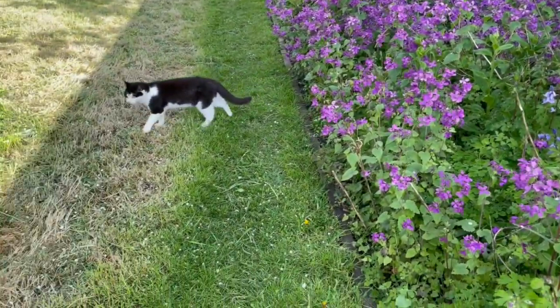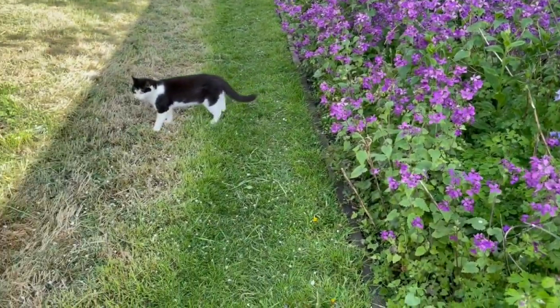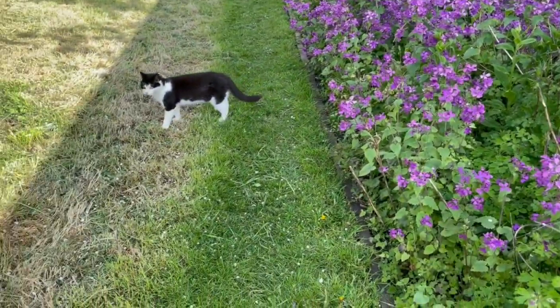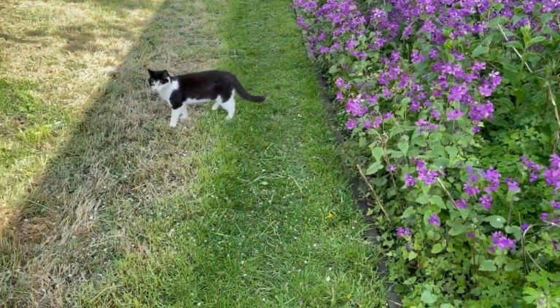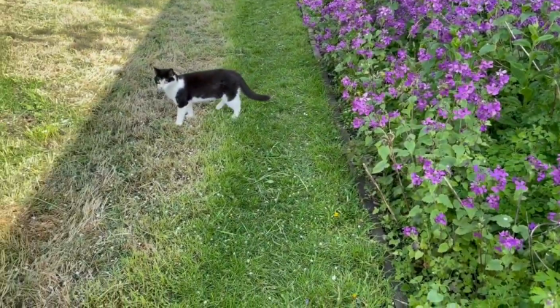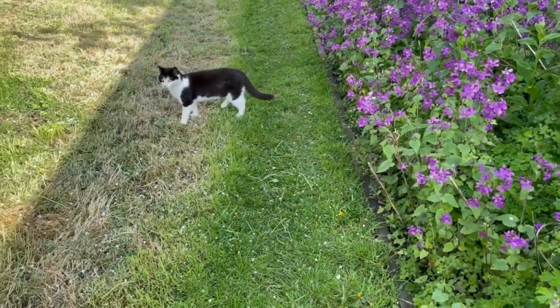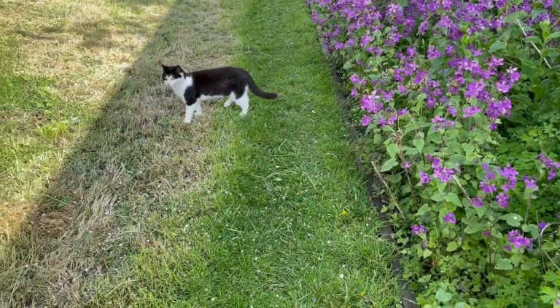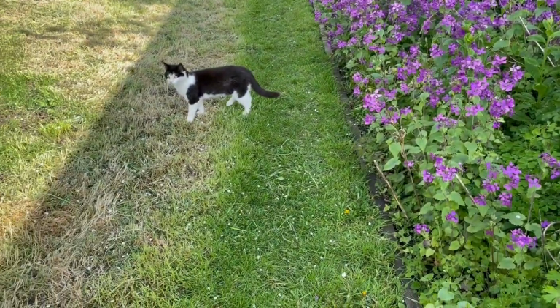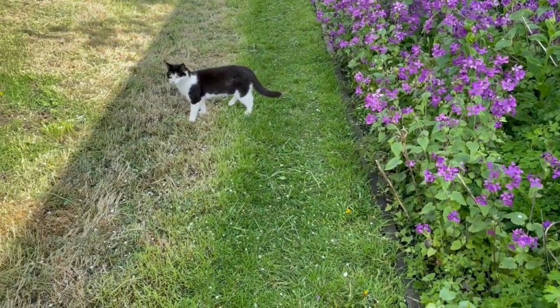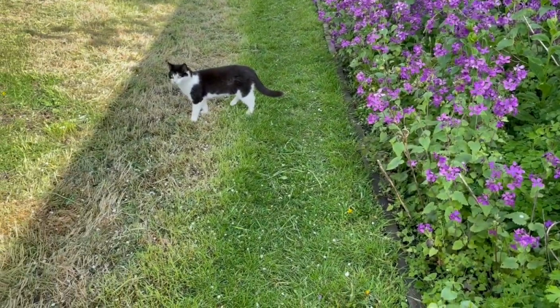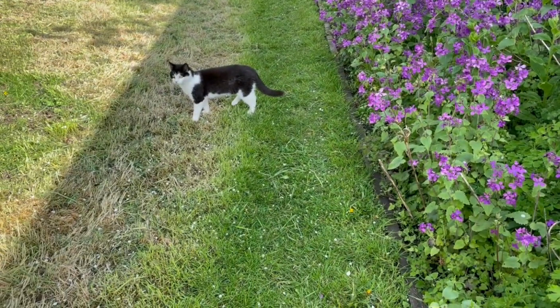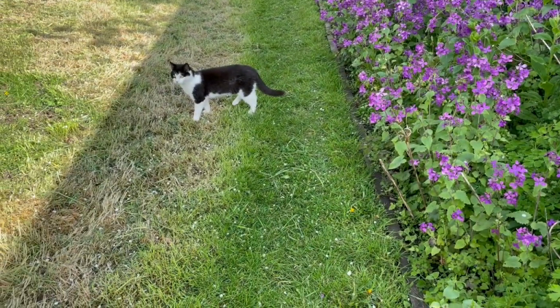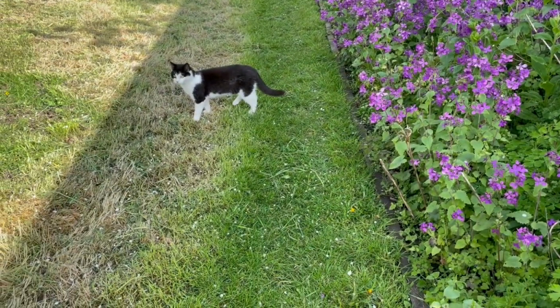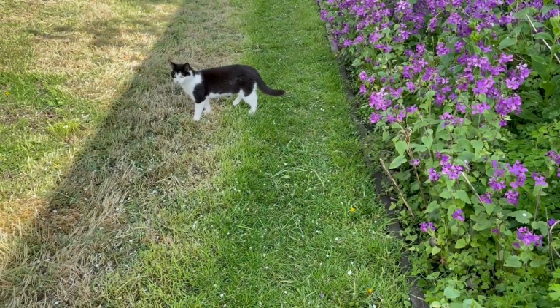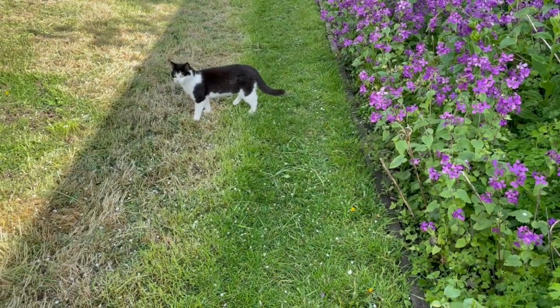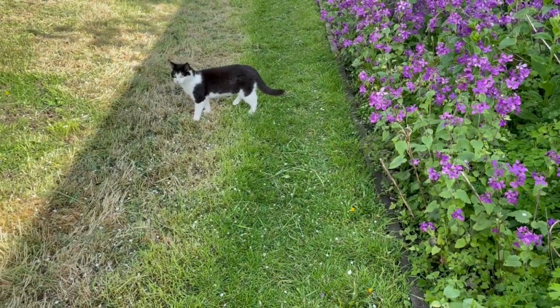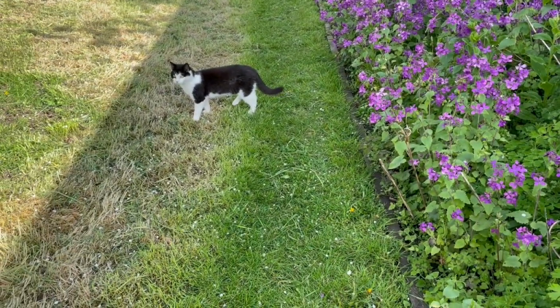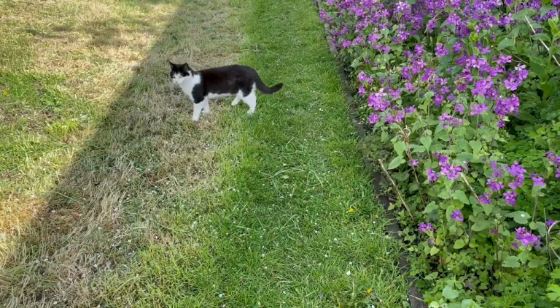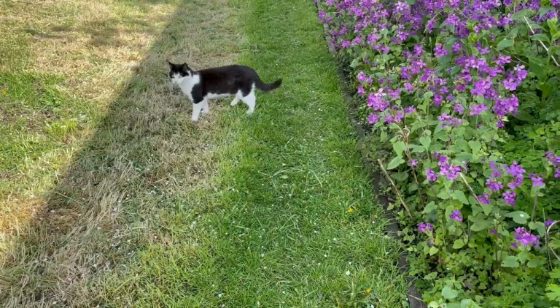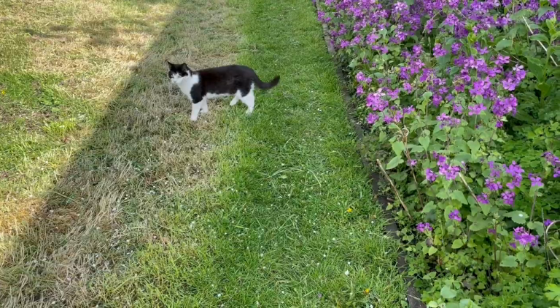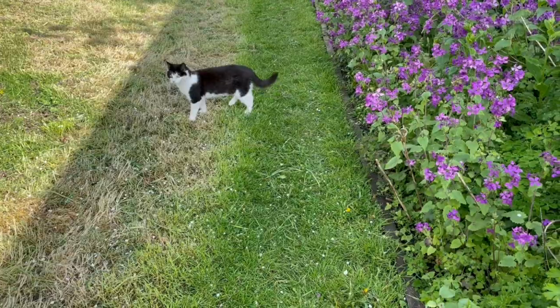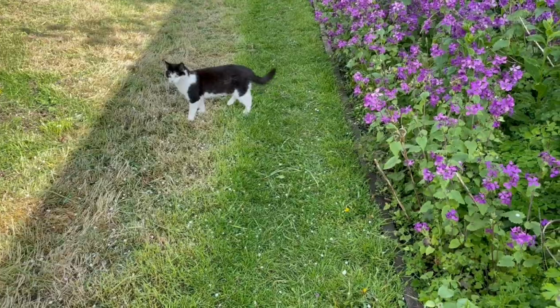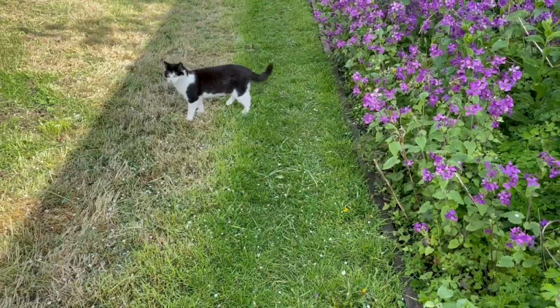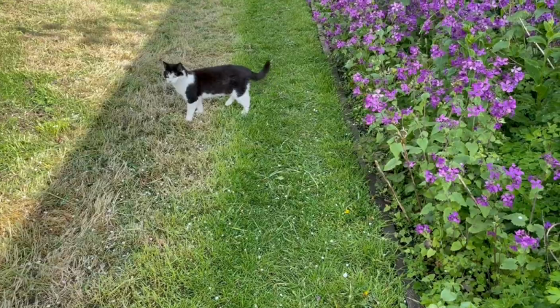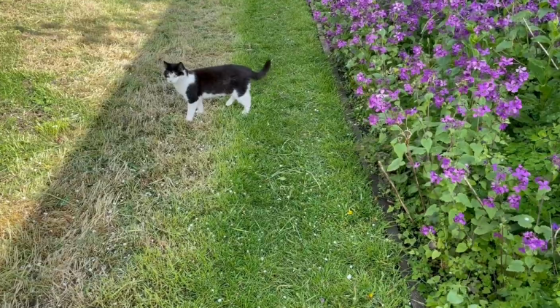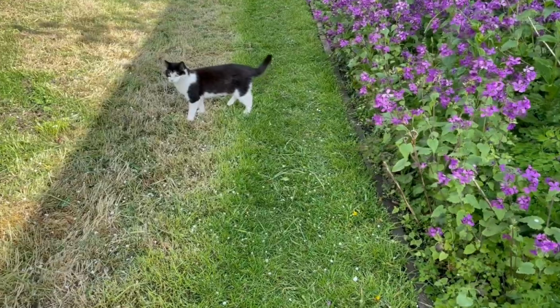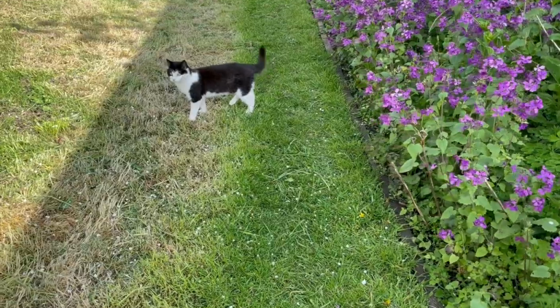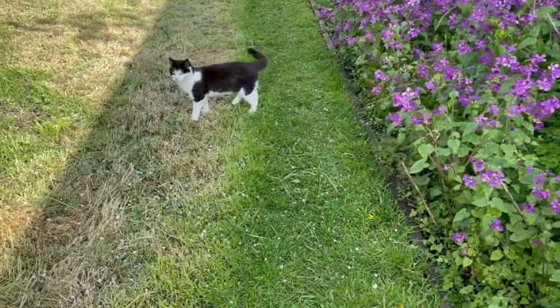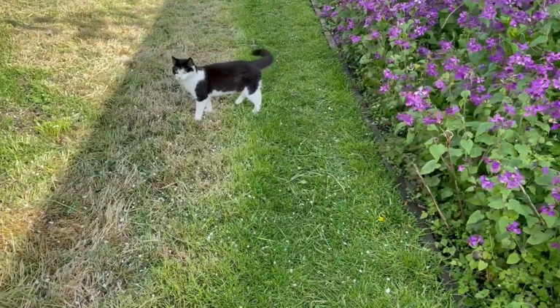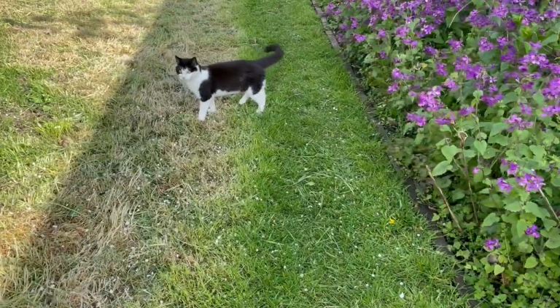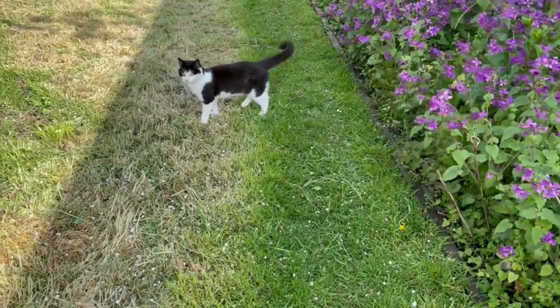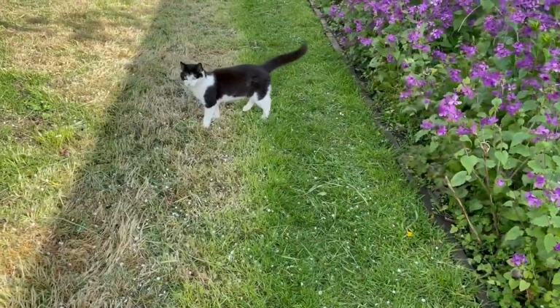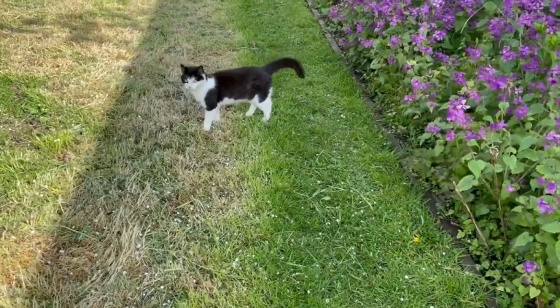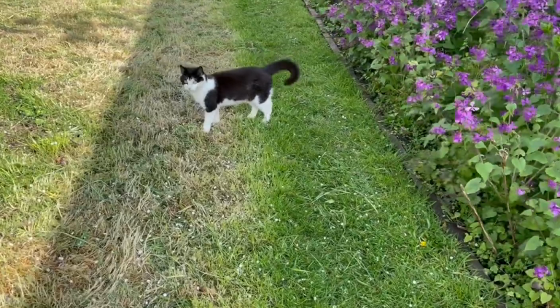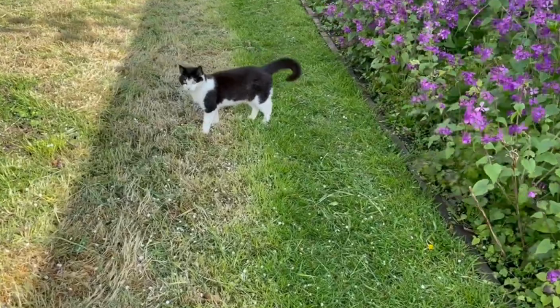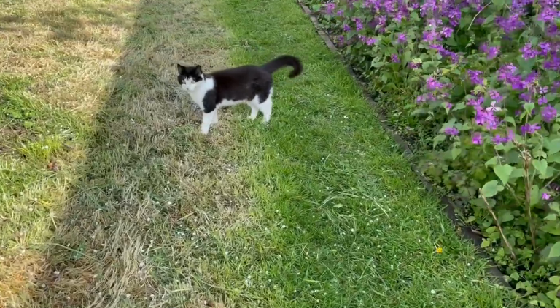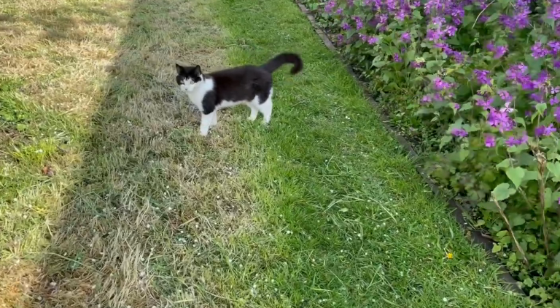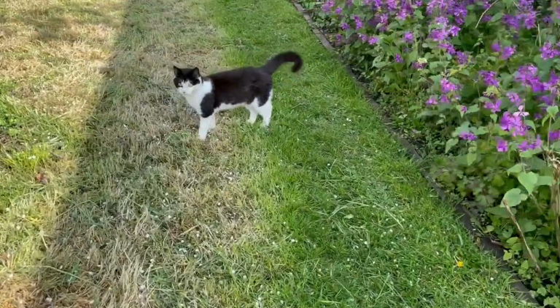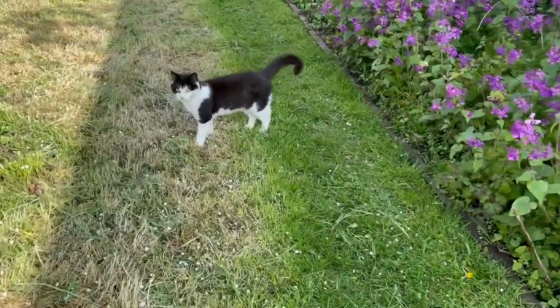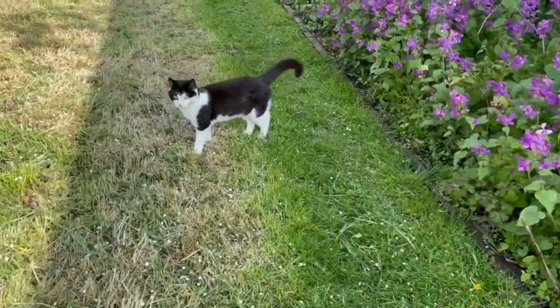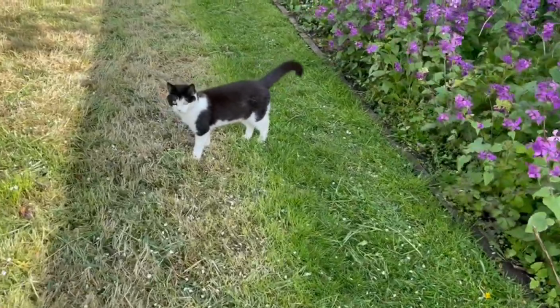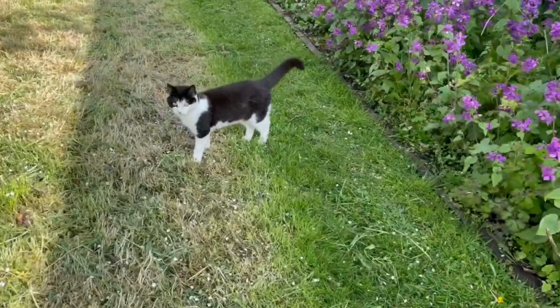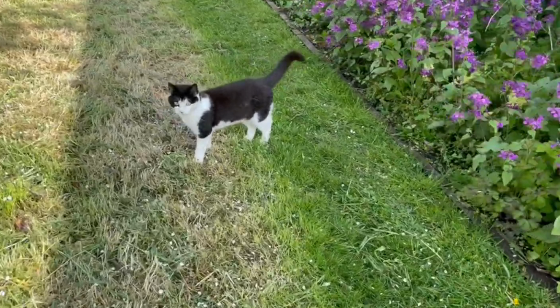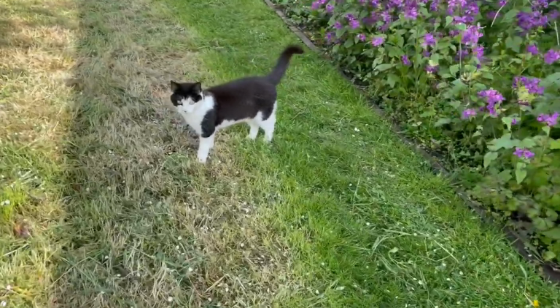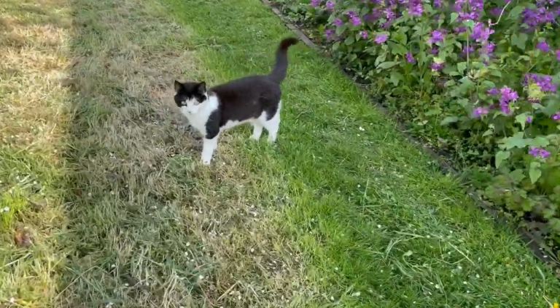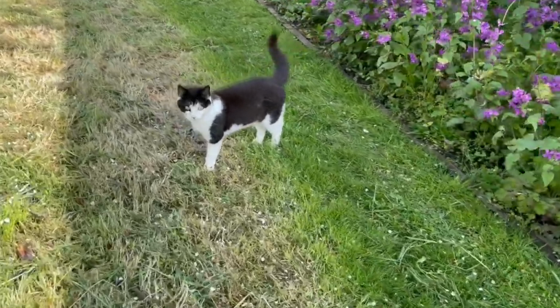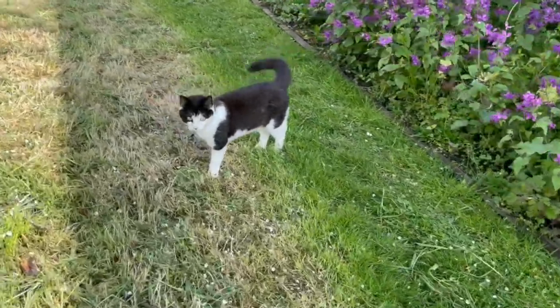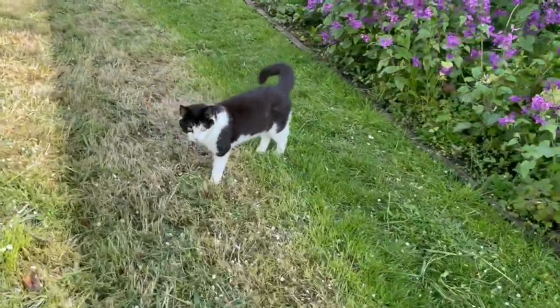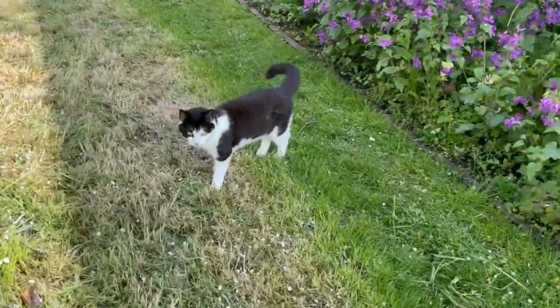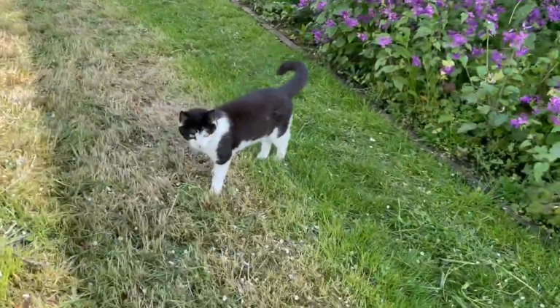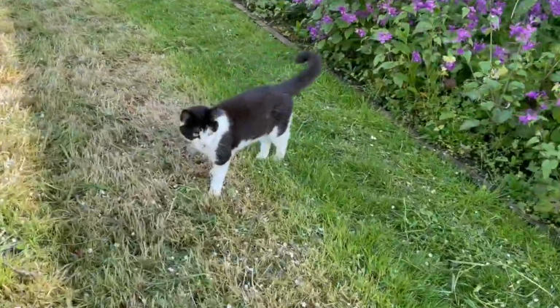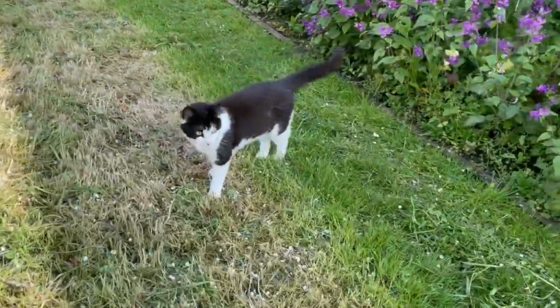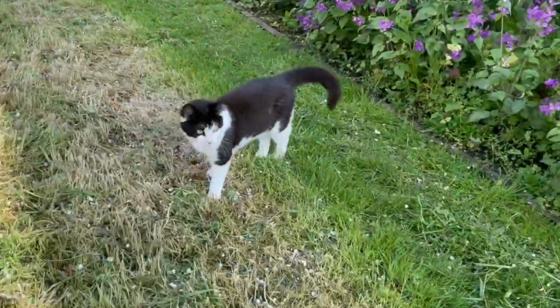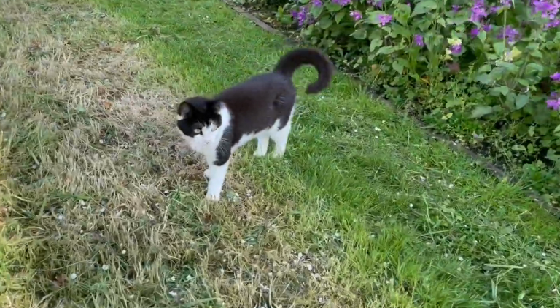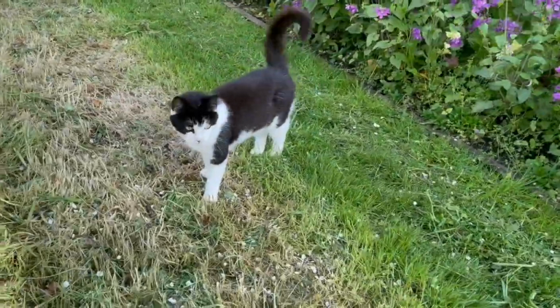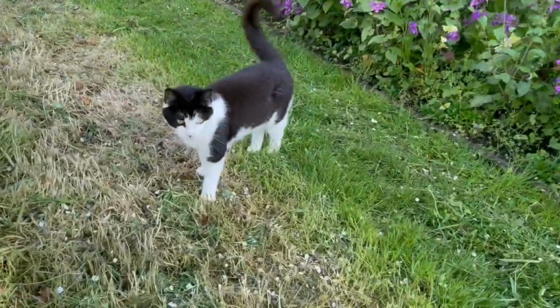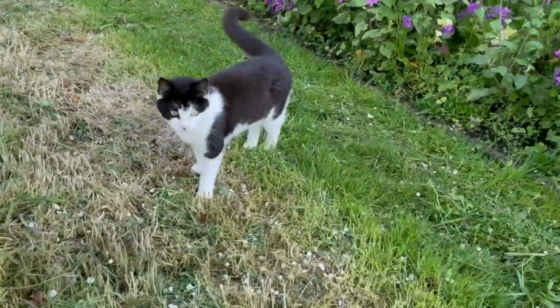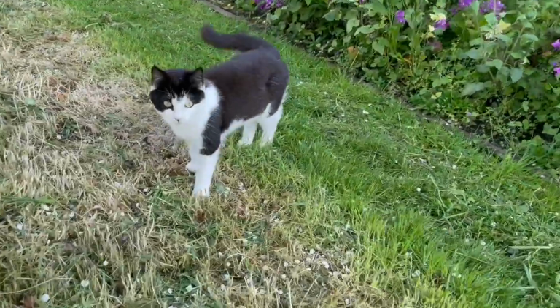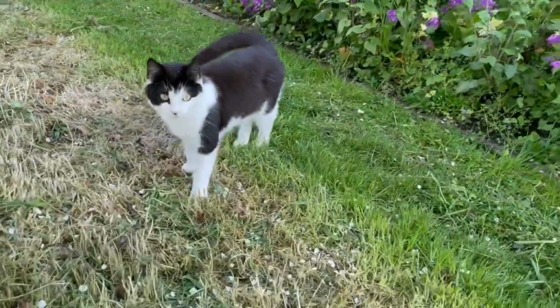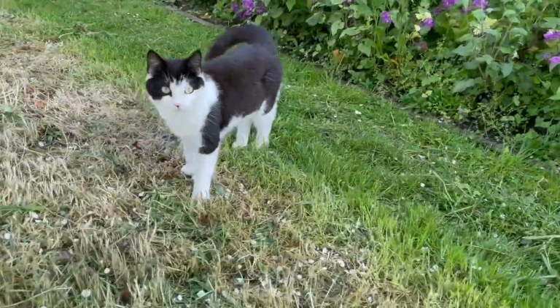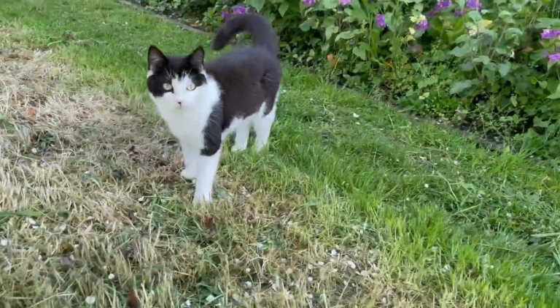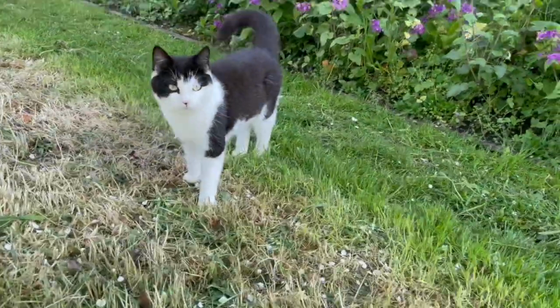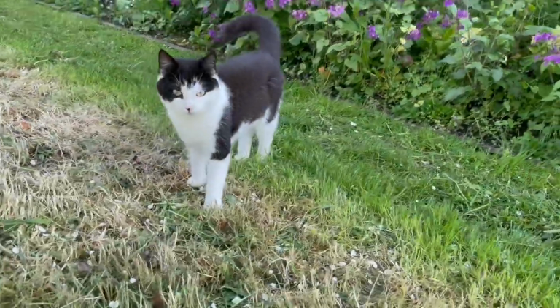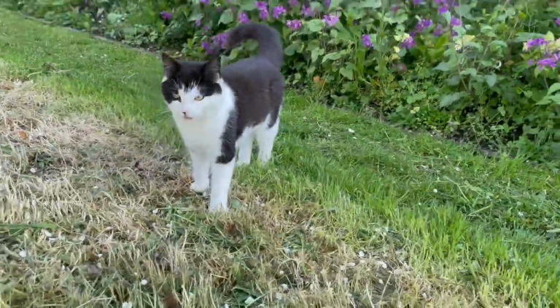Isn't that right, kitty? How are you? You're a beautiful kitty.